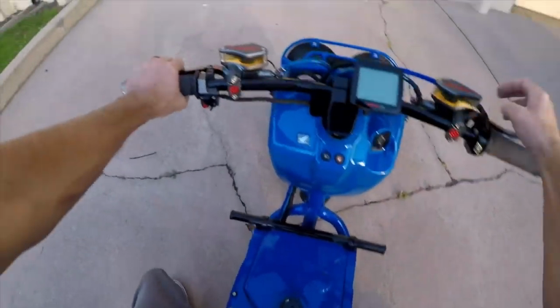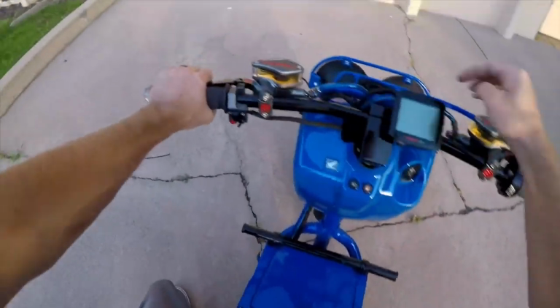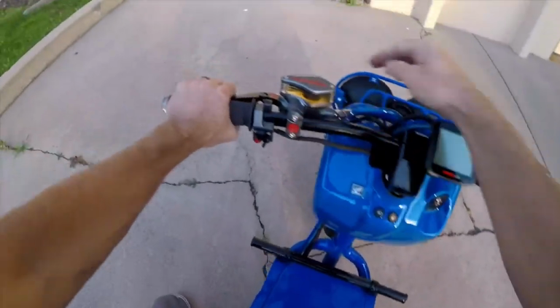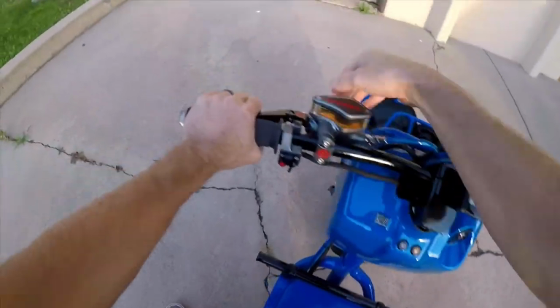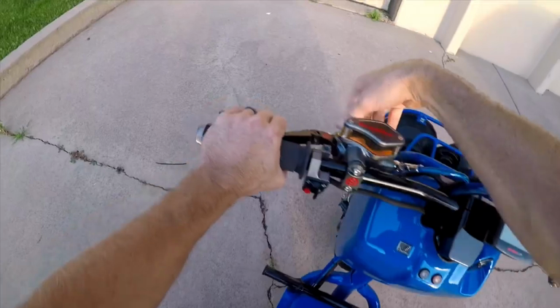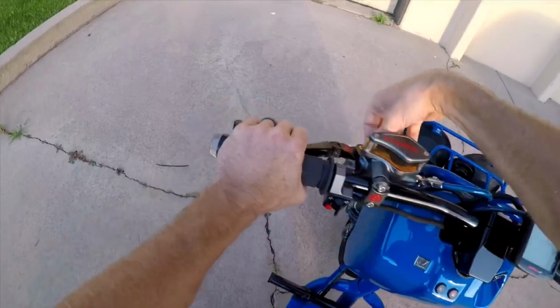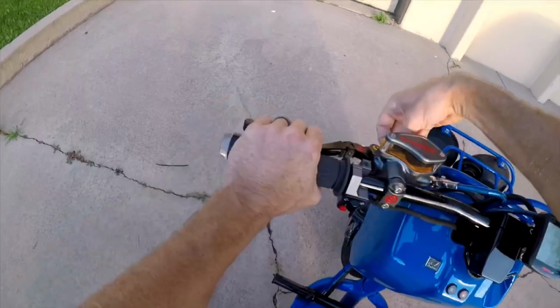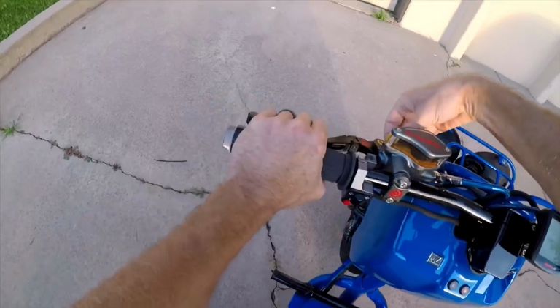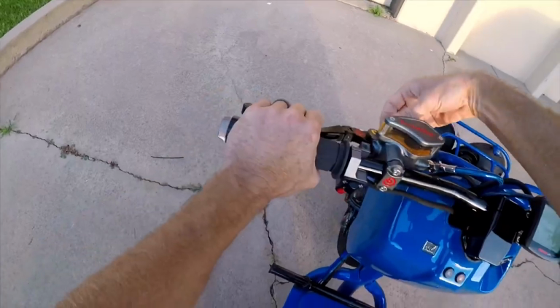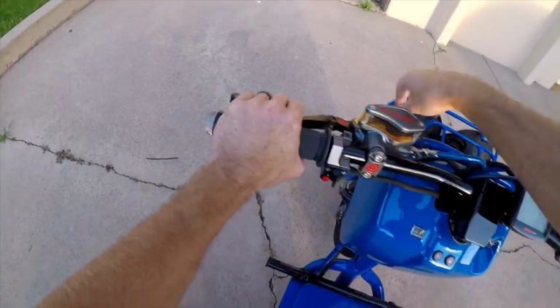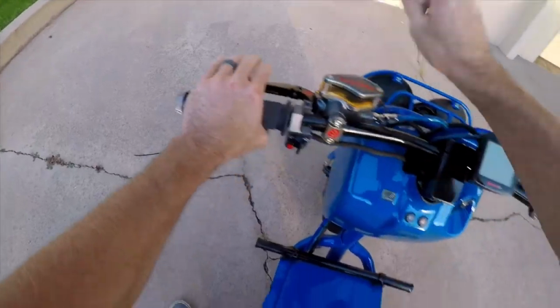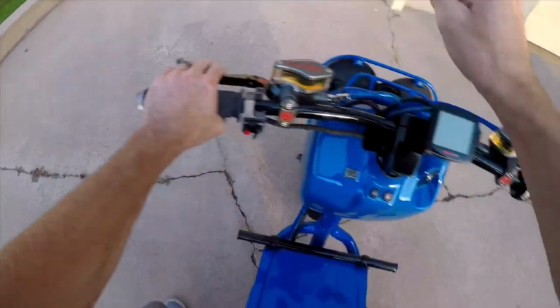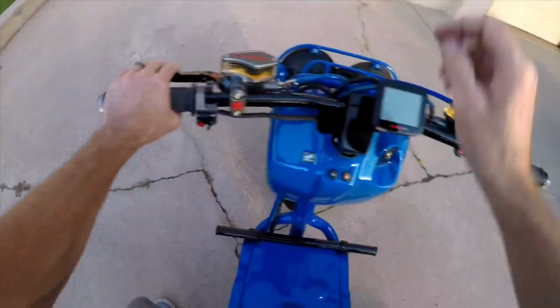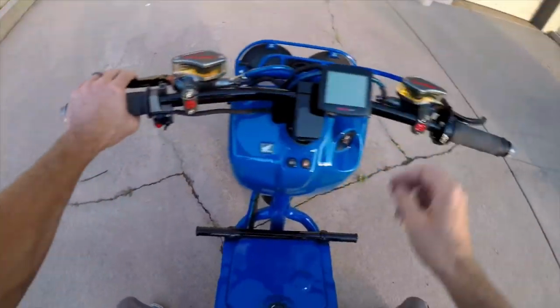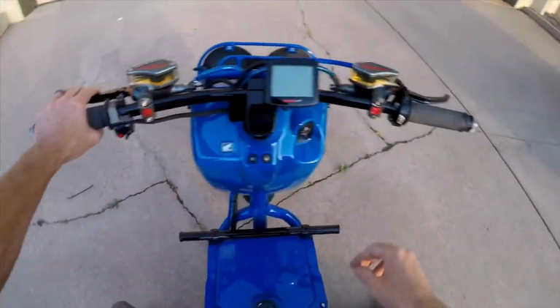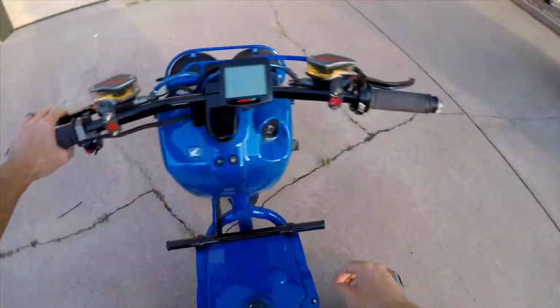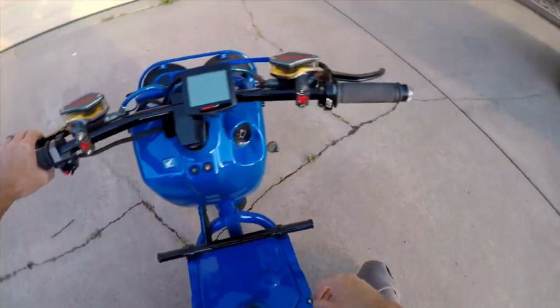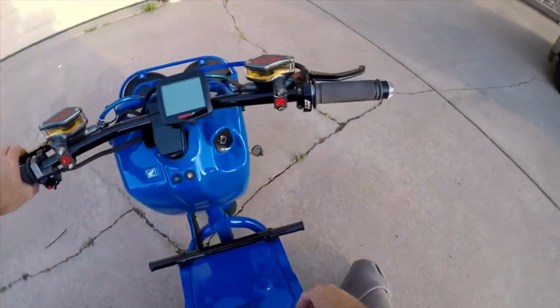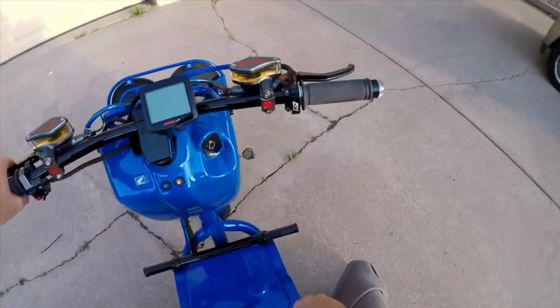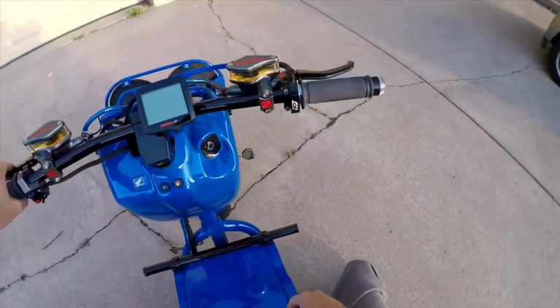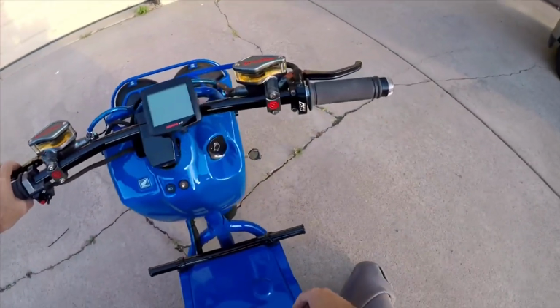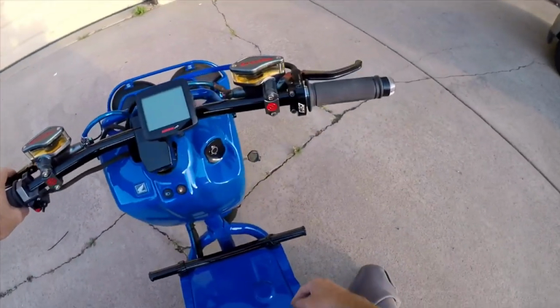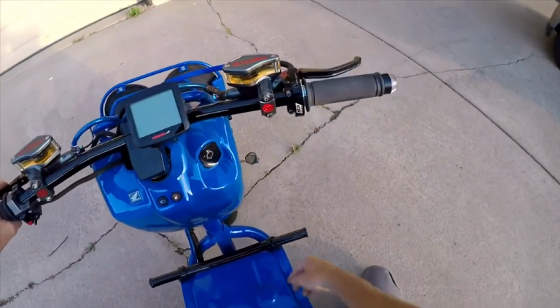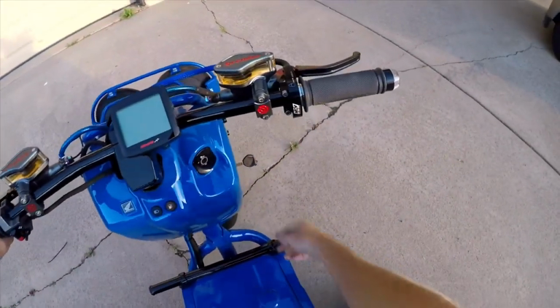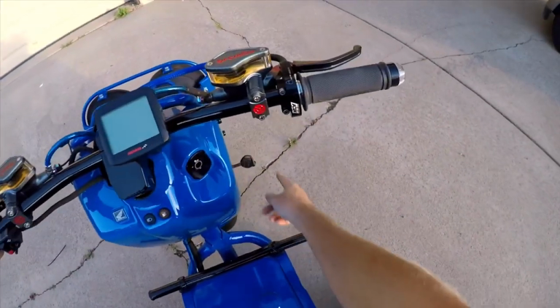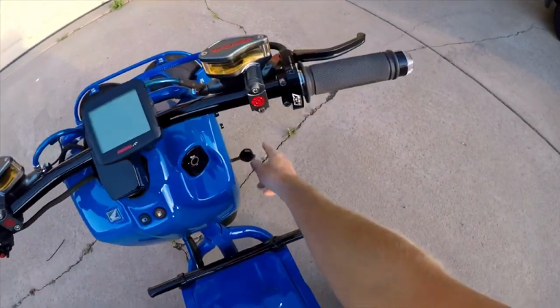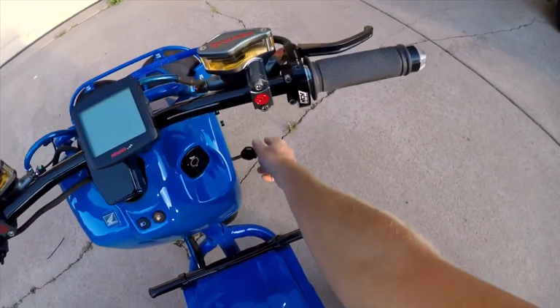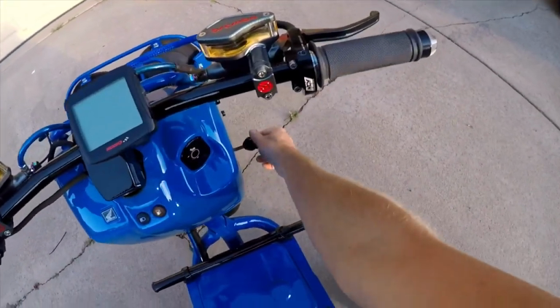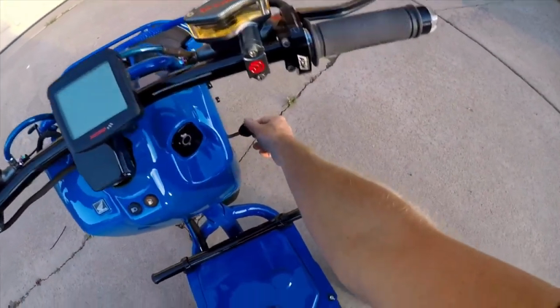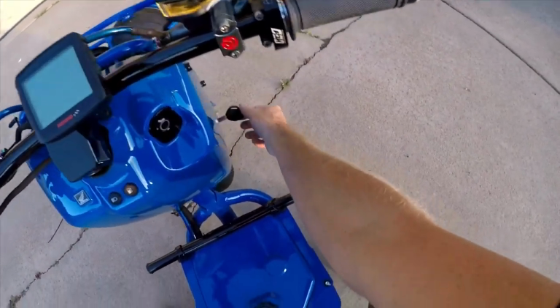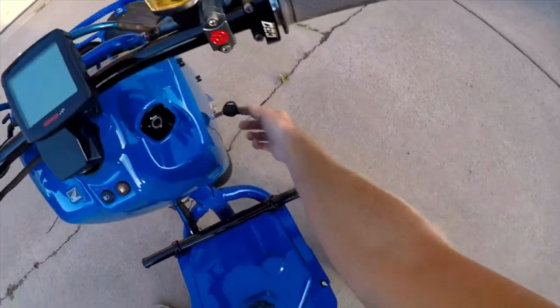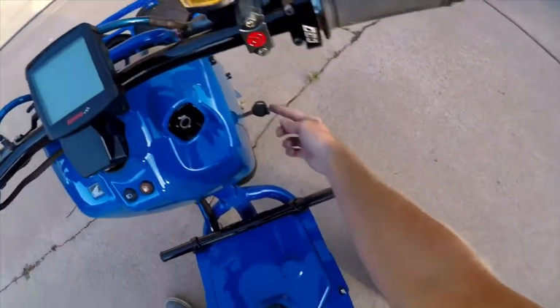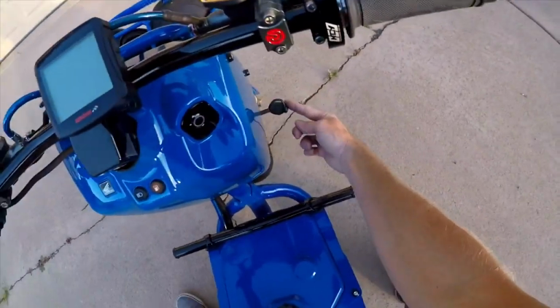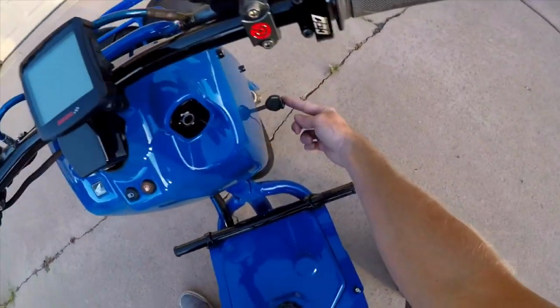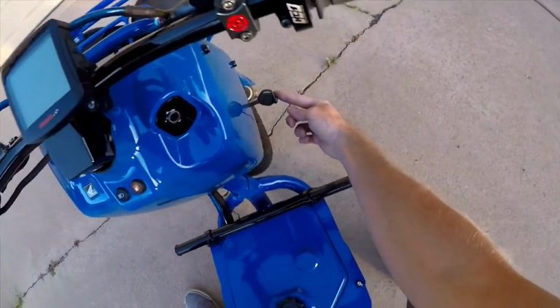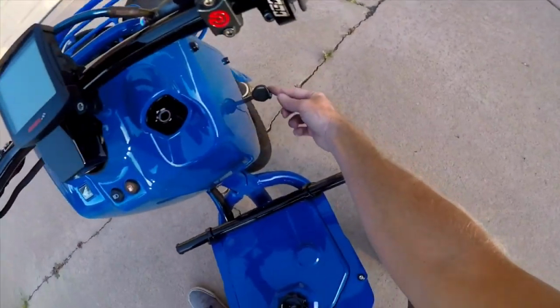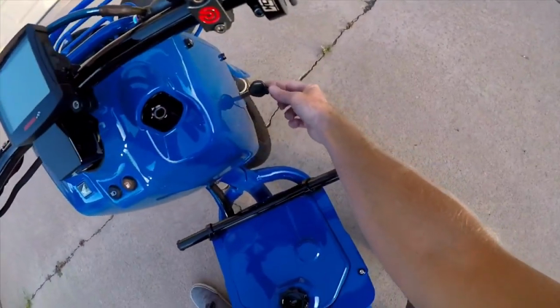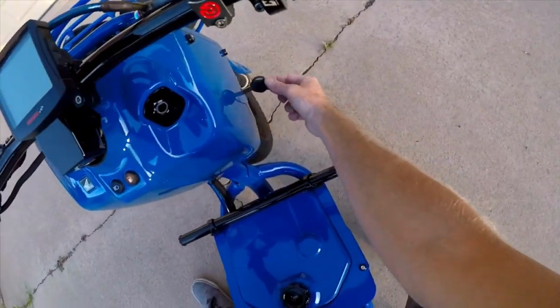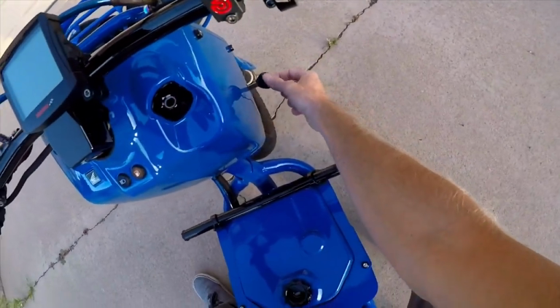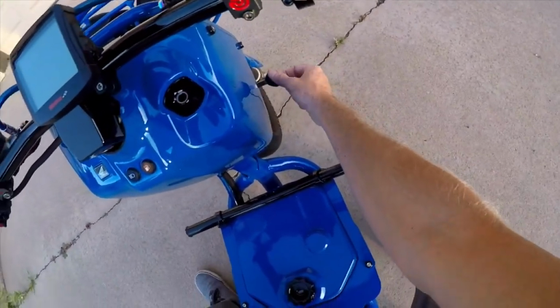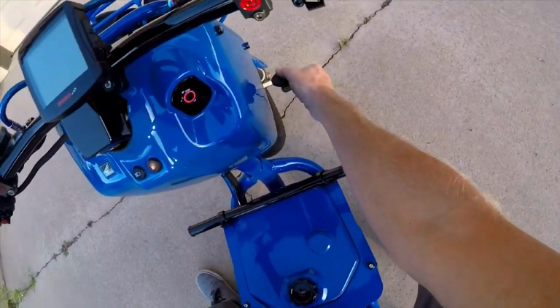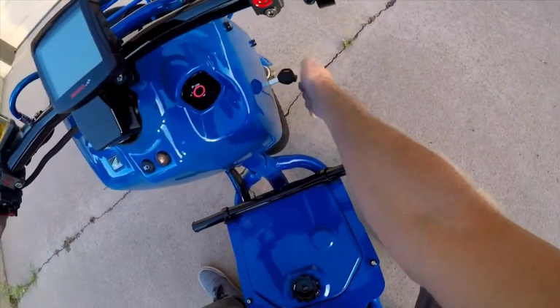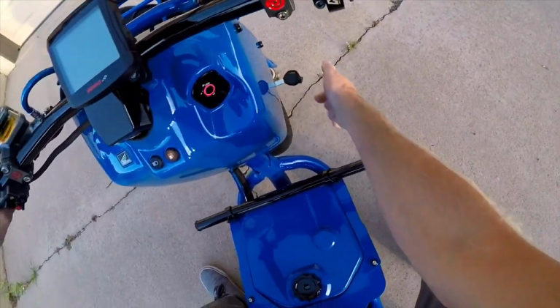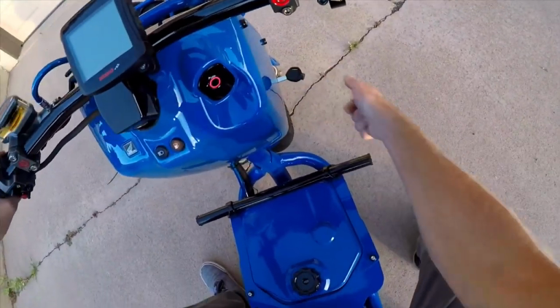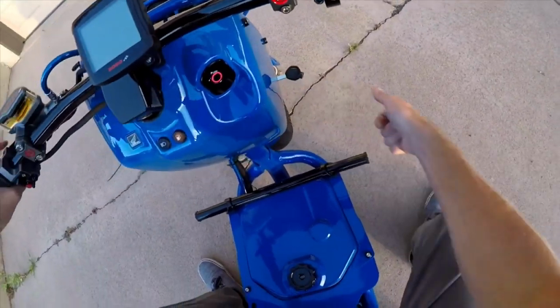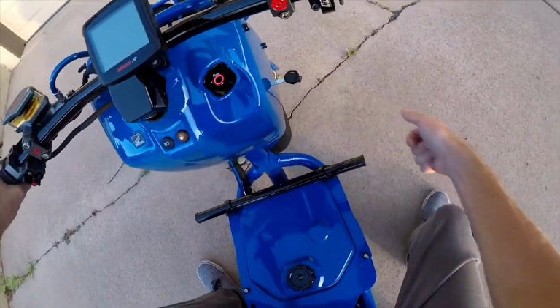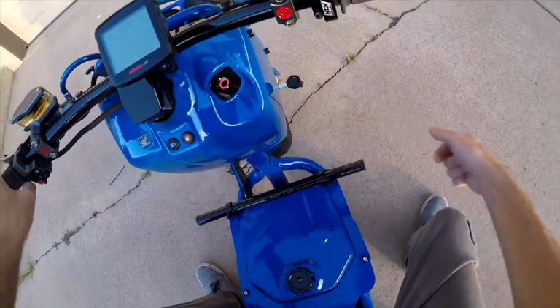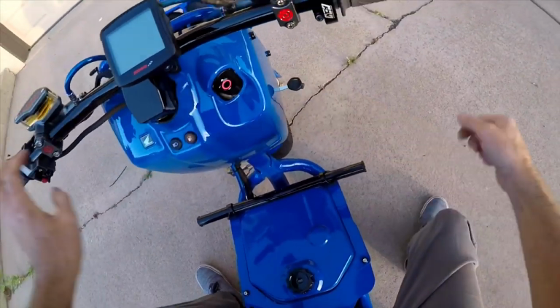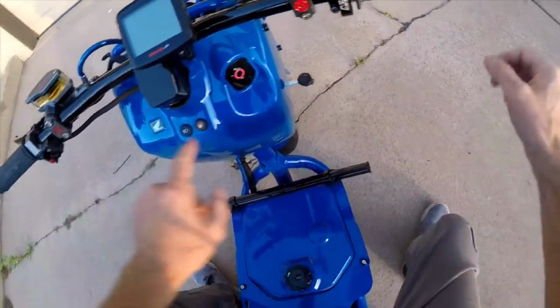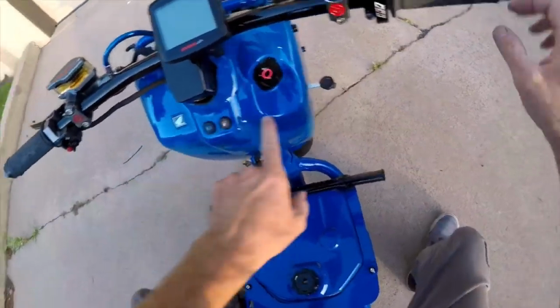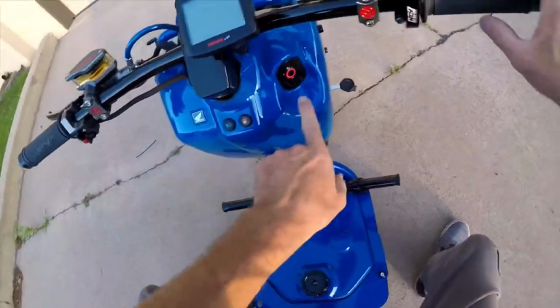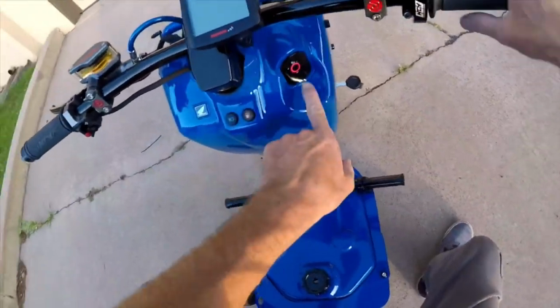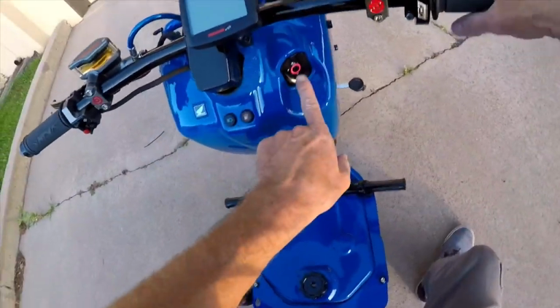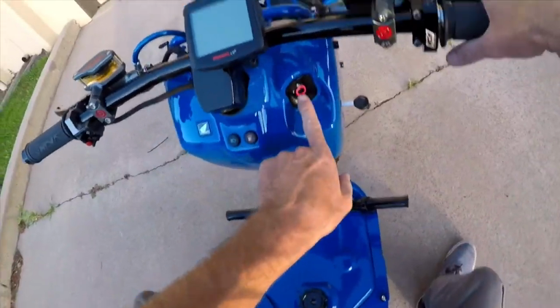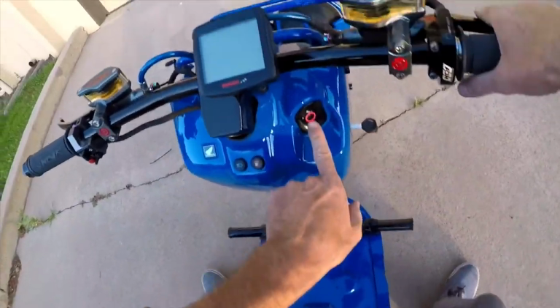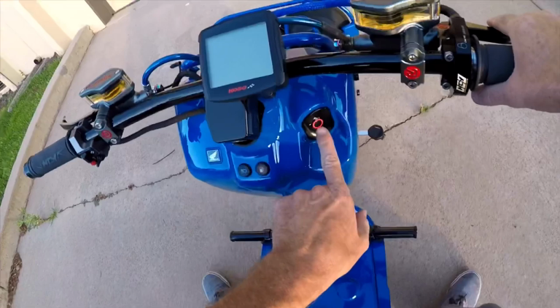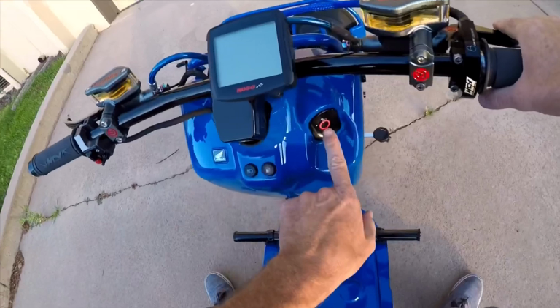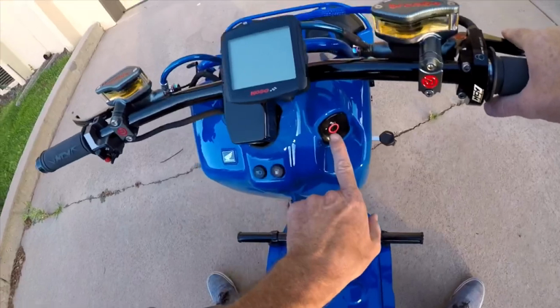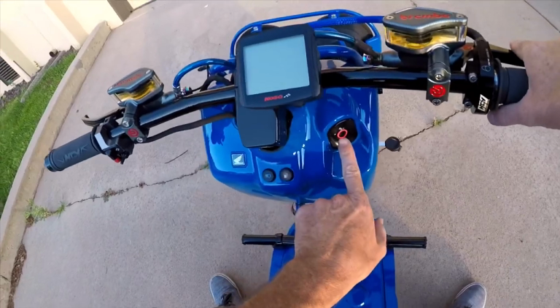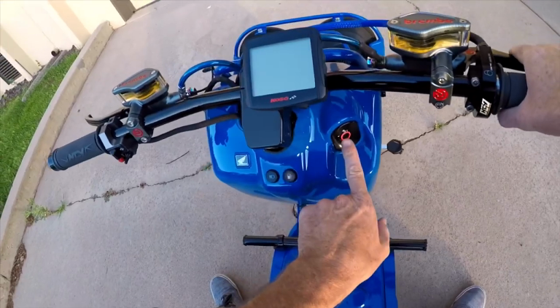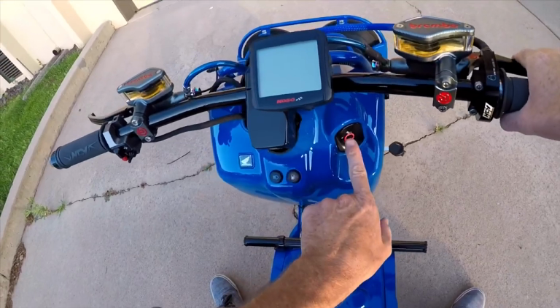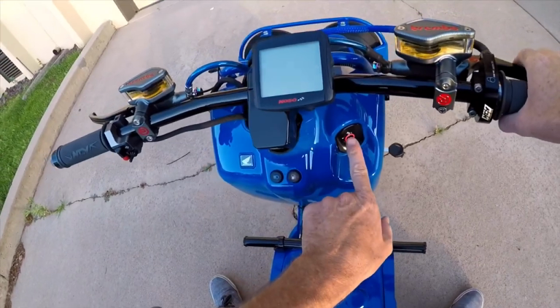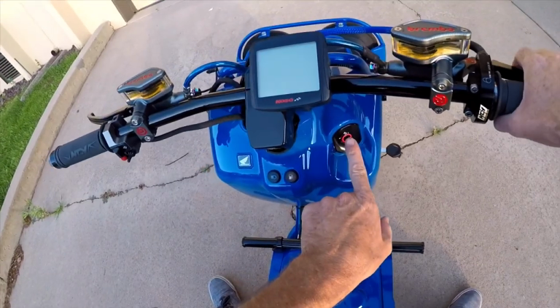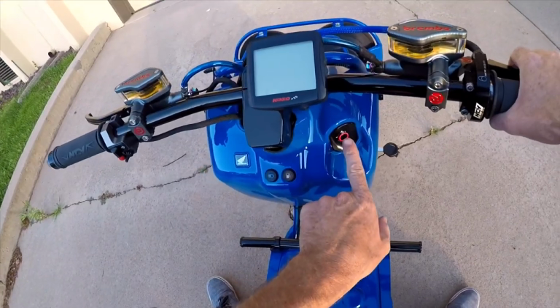This is the first ride. Key down here. This thing lights up real sweet.